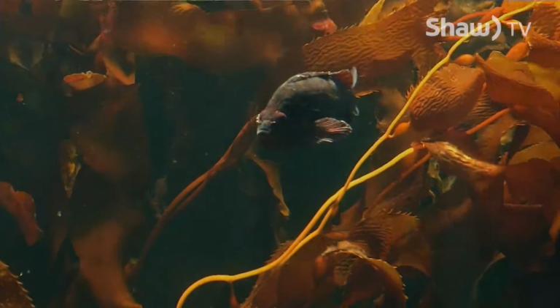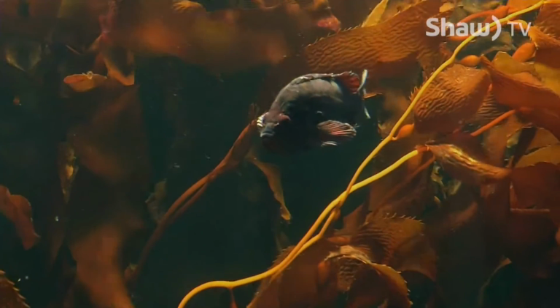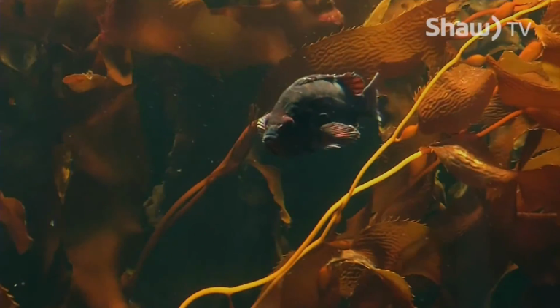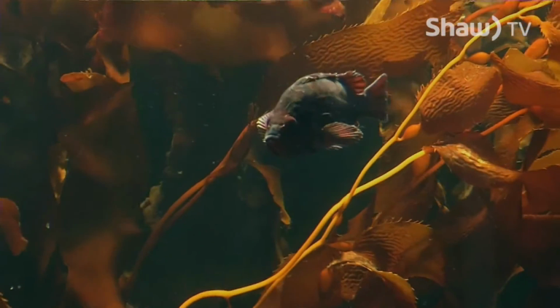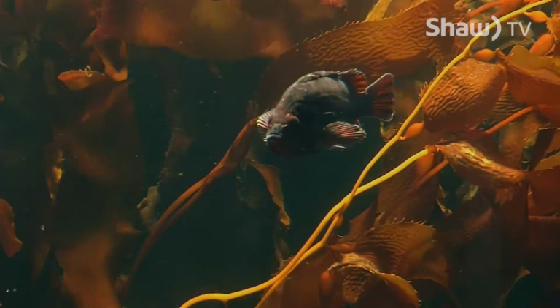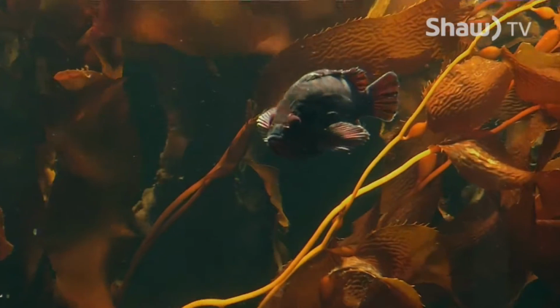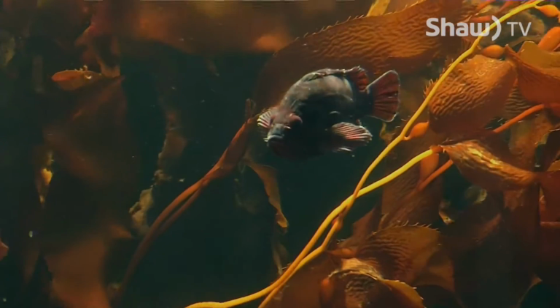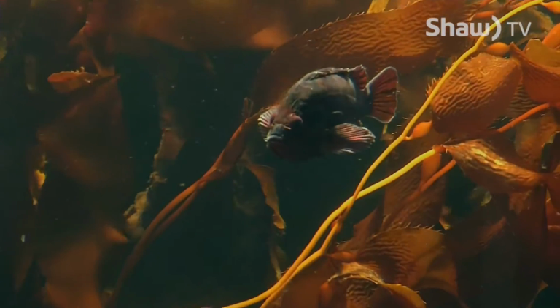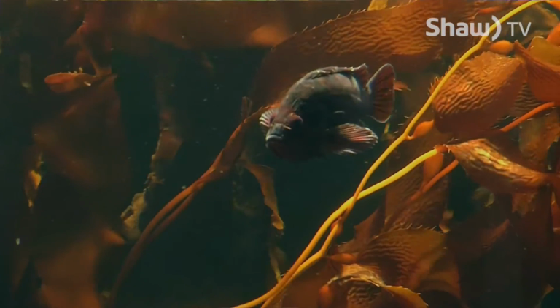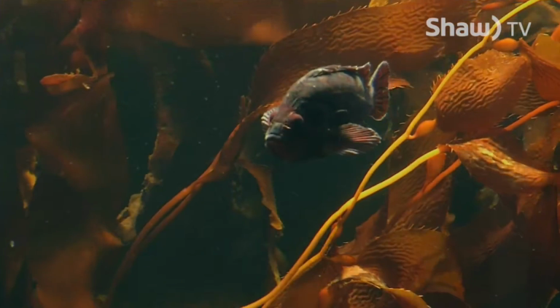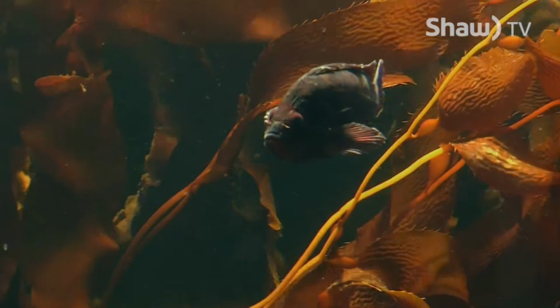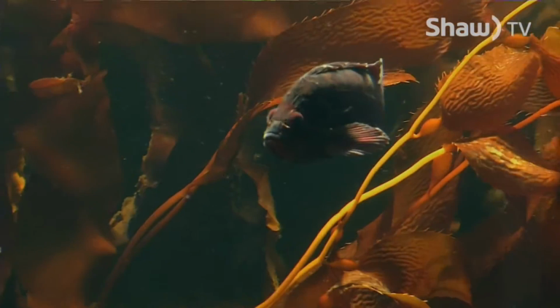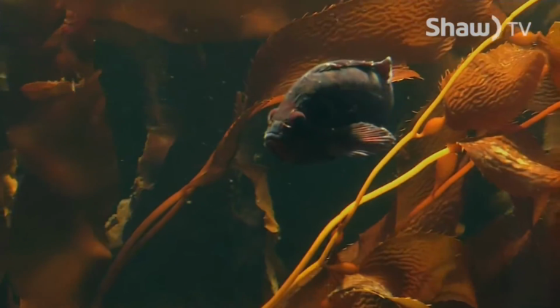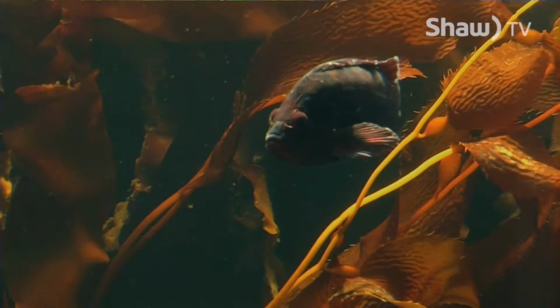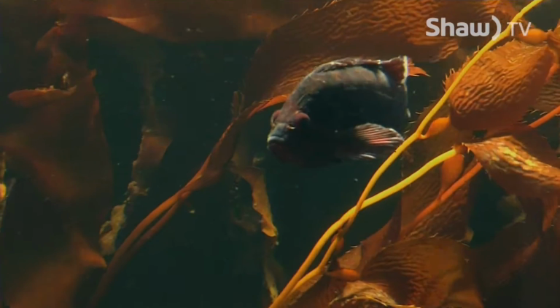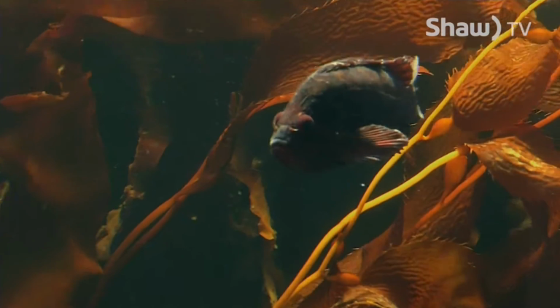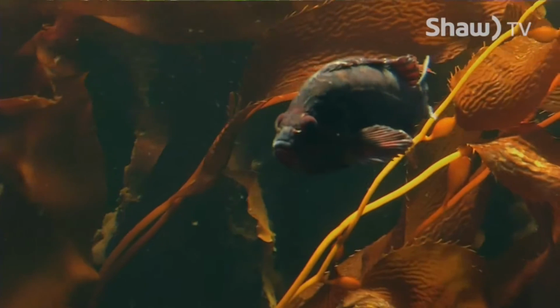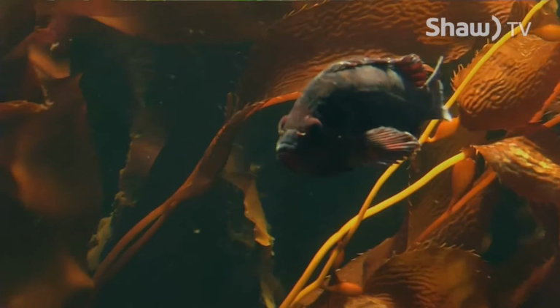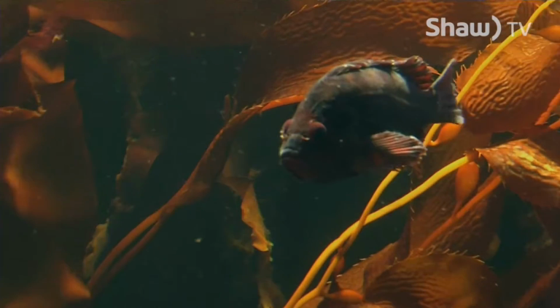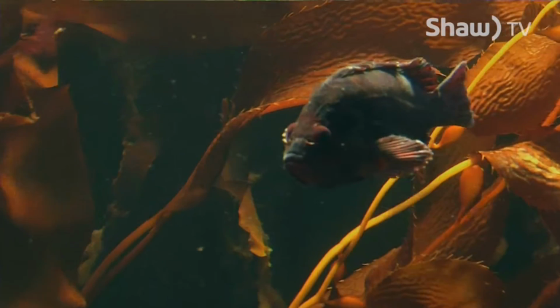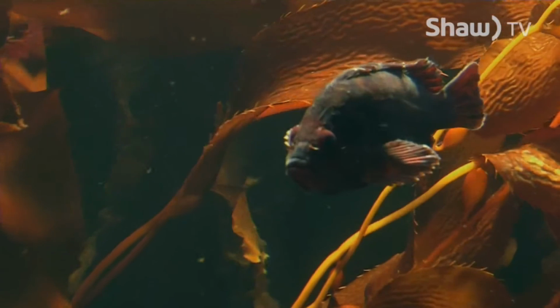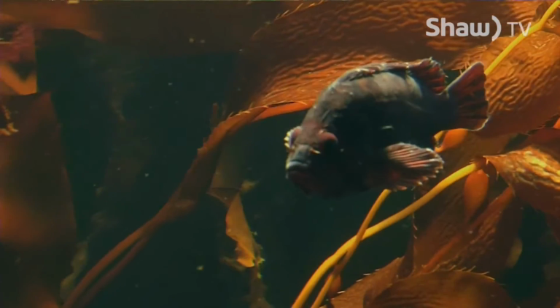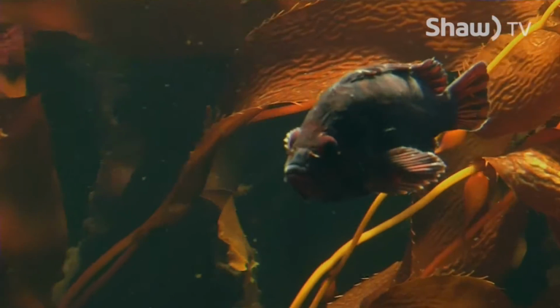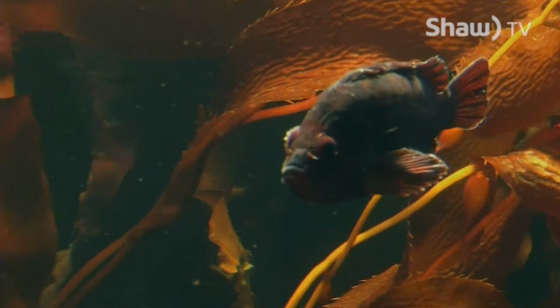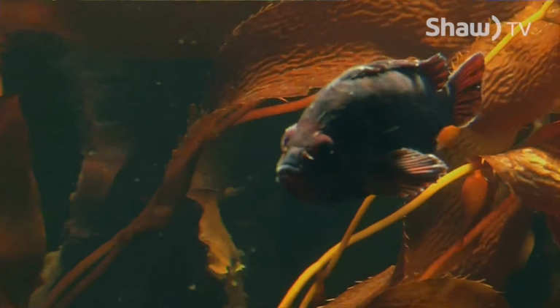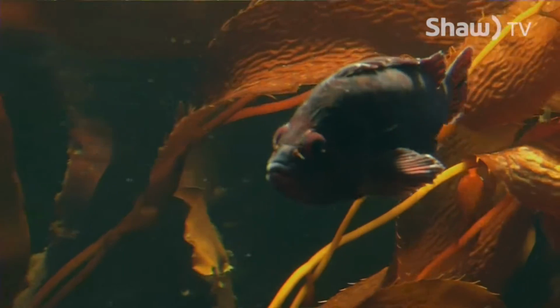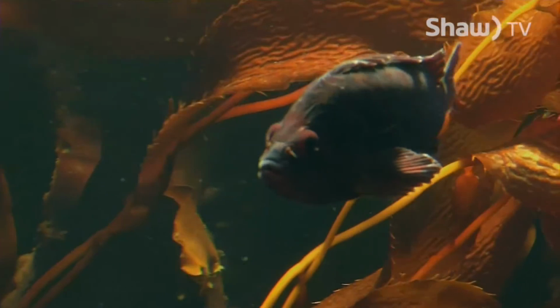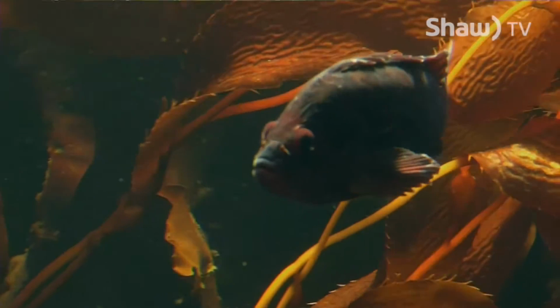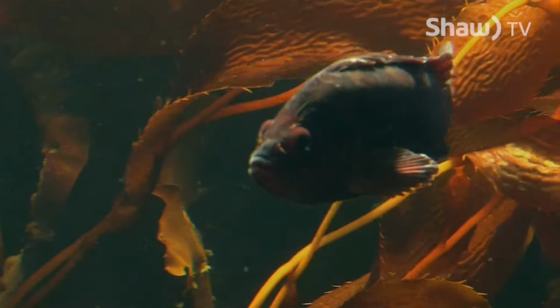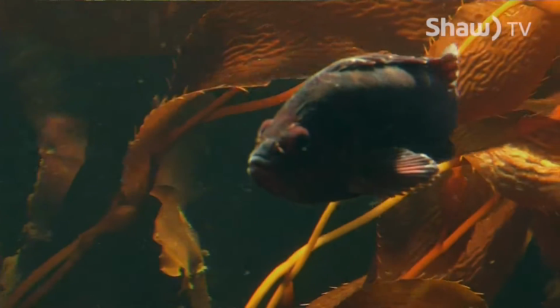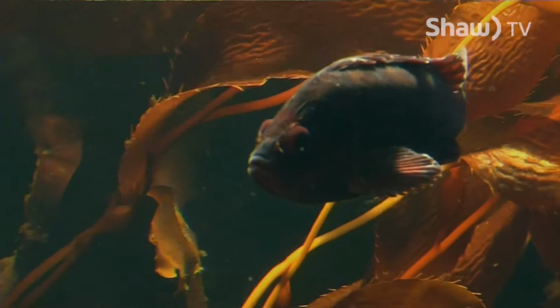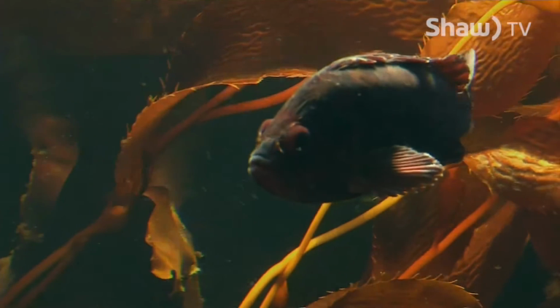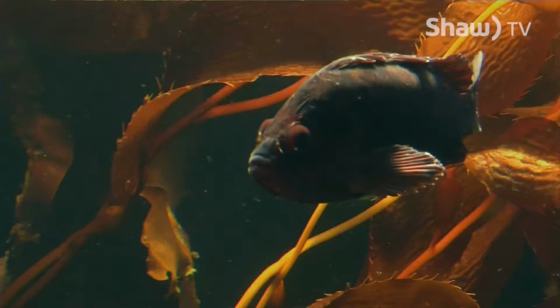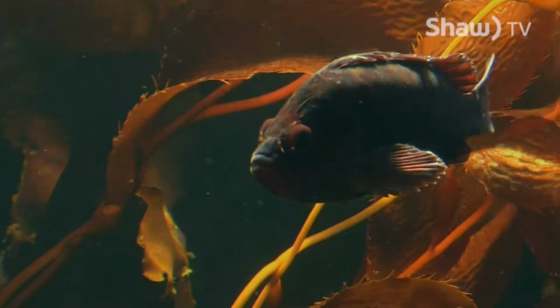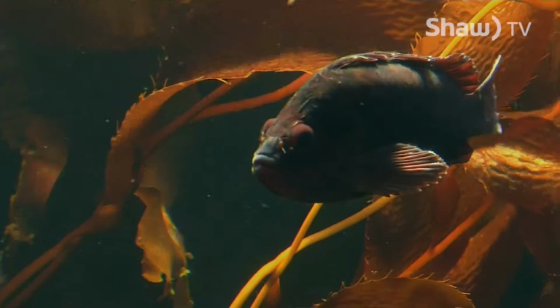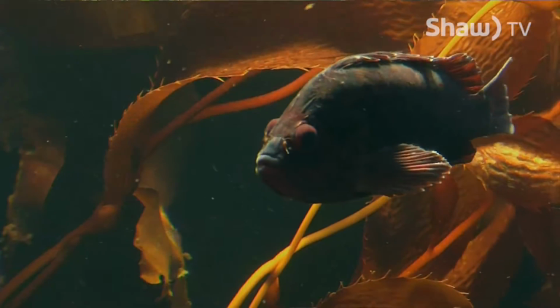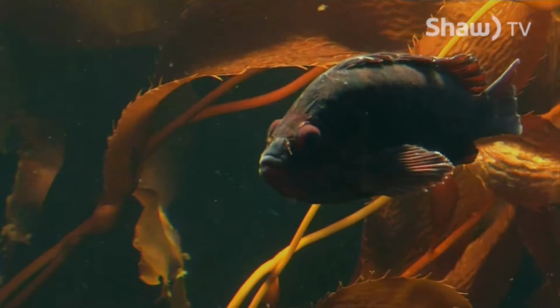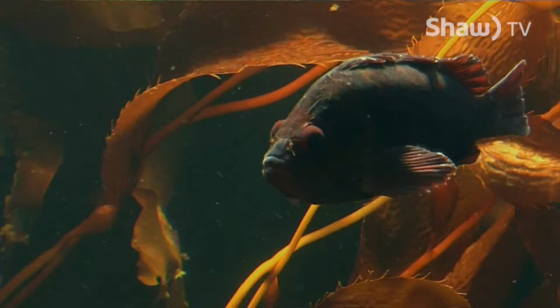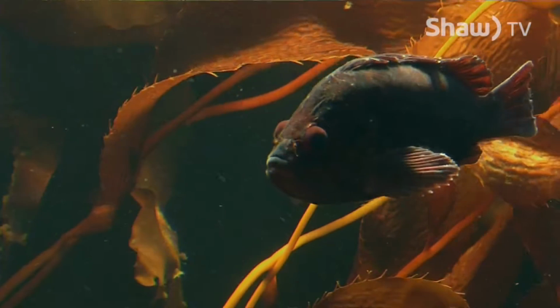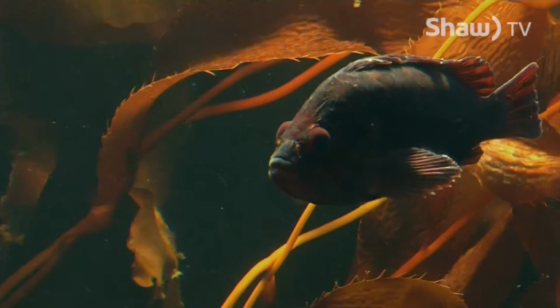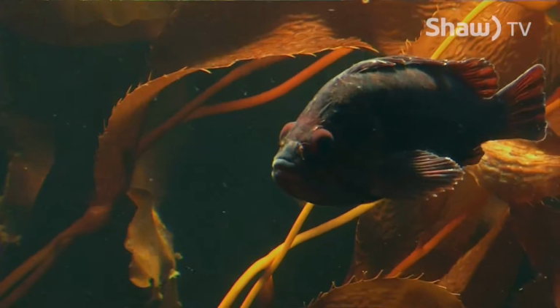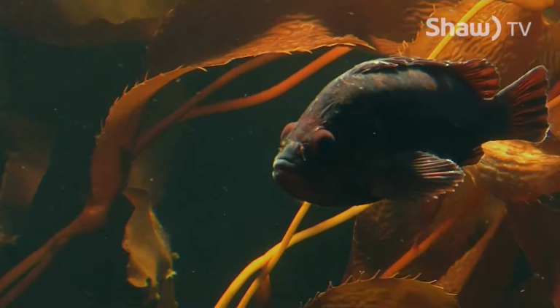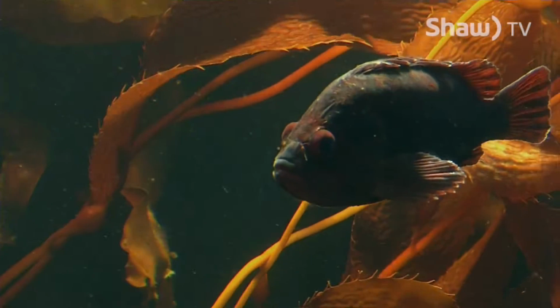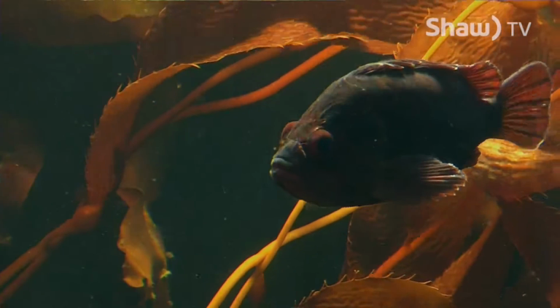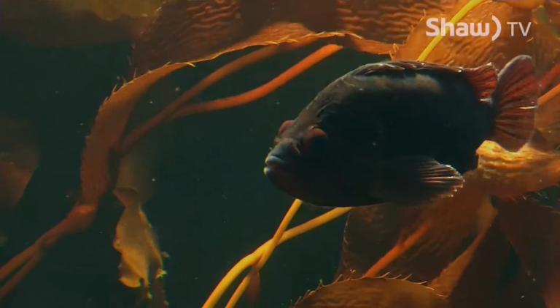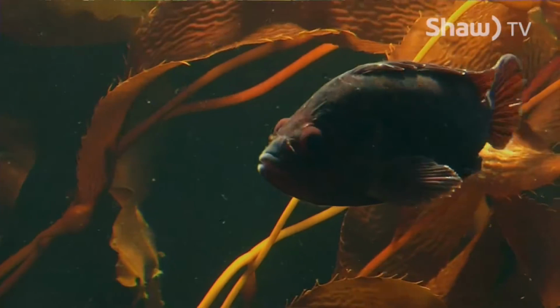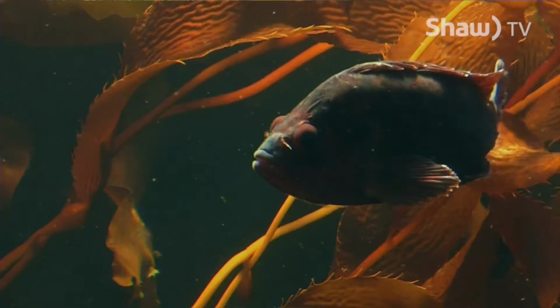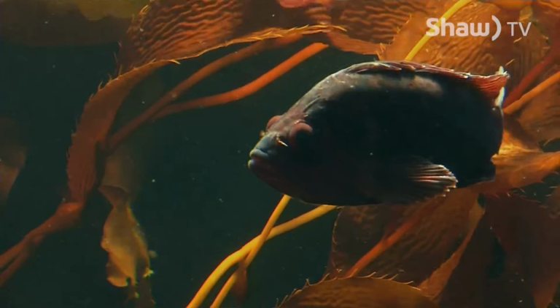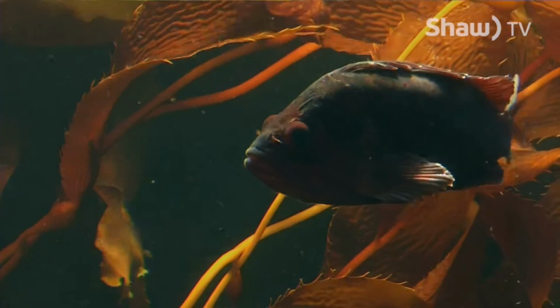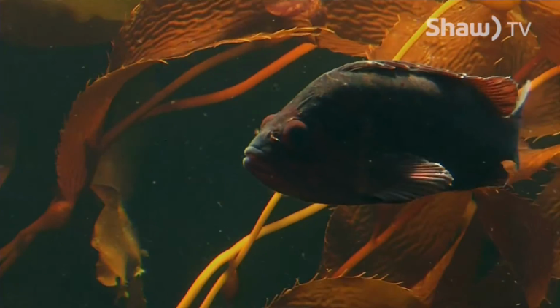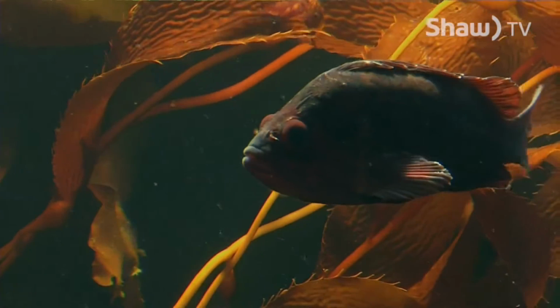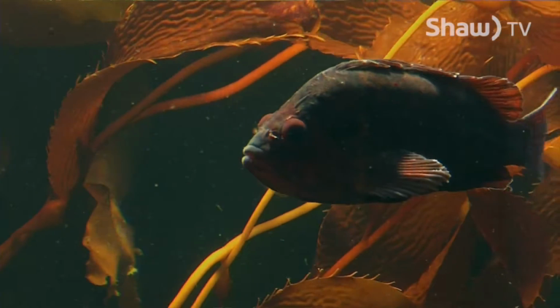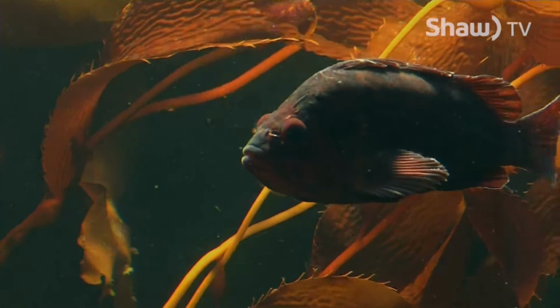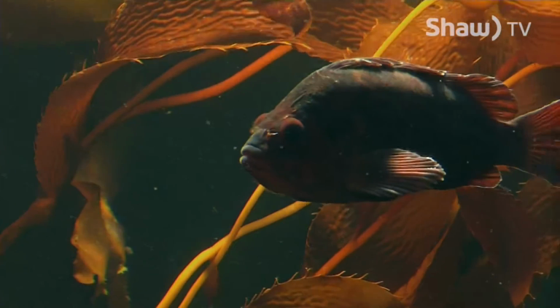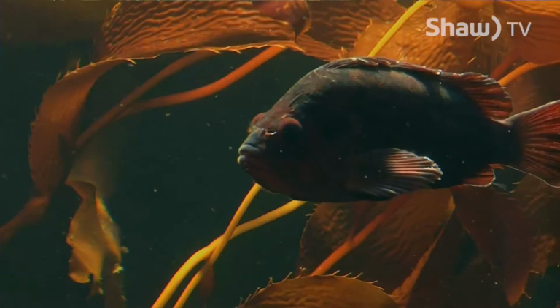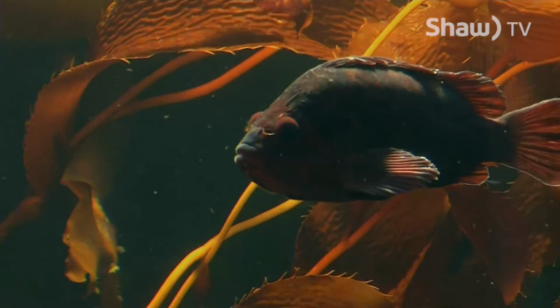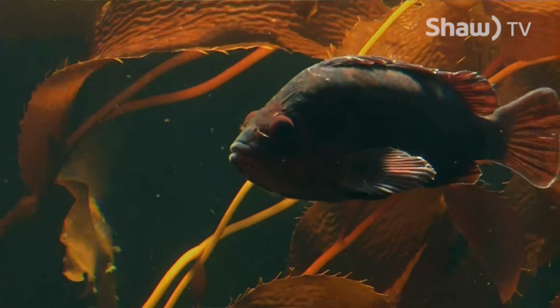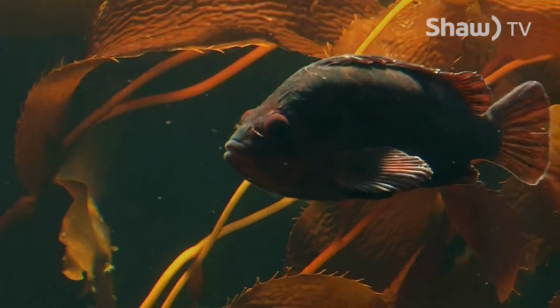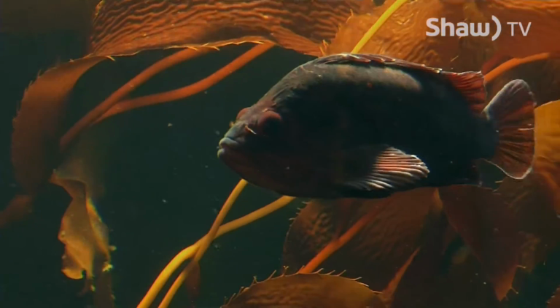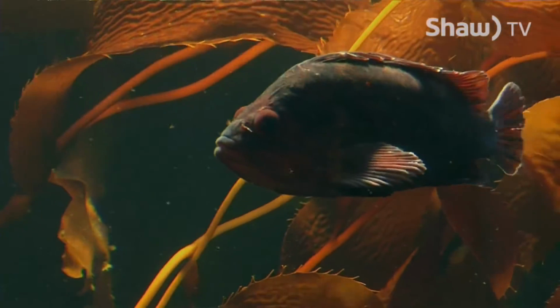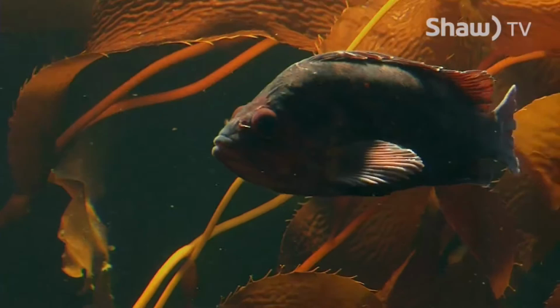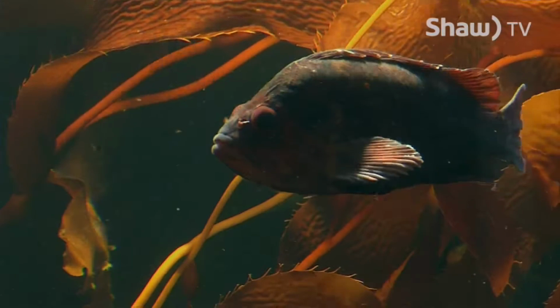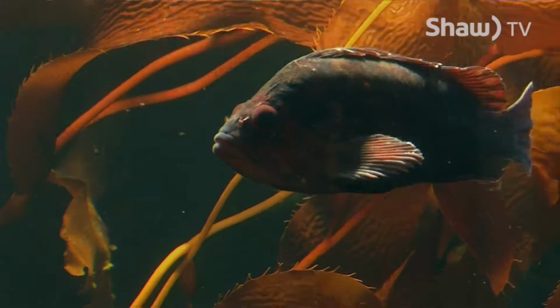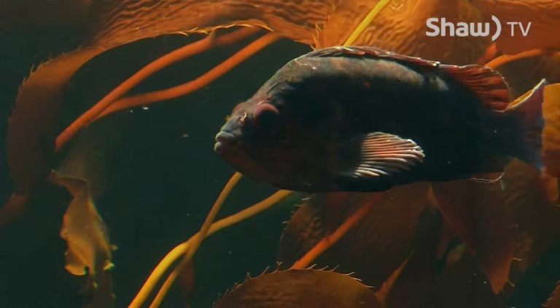Seaweeds or algae can be divided into three colors: reds, greens, and browns. Bull kelp is a brown seaweed.